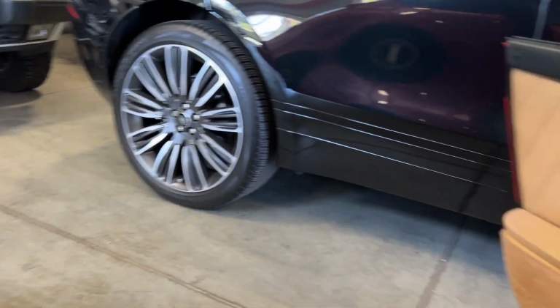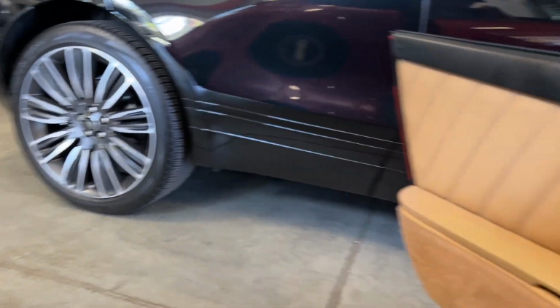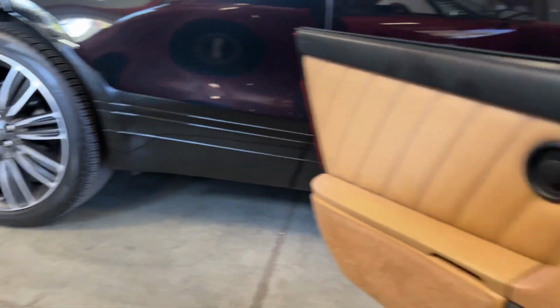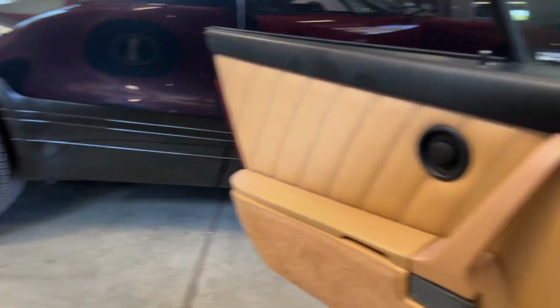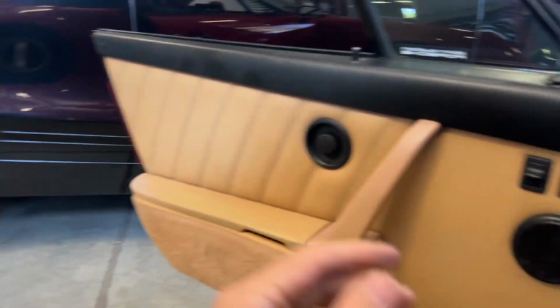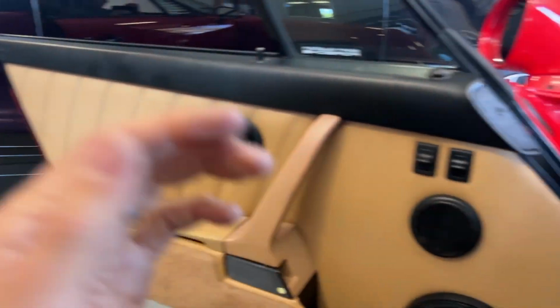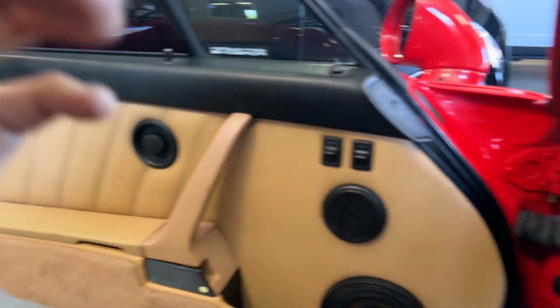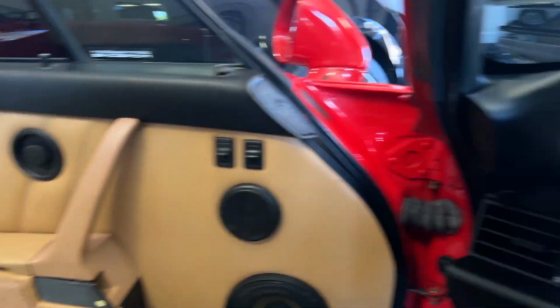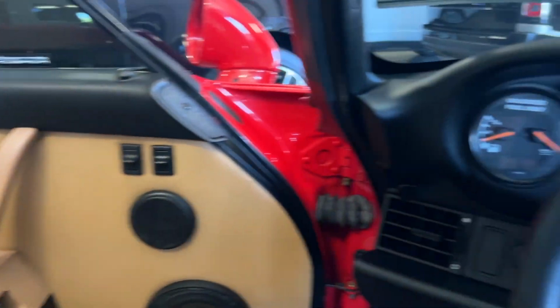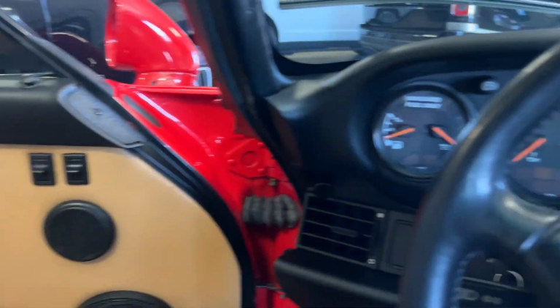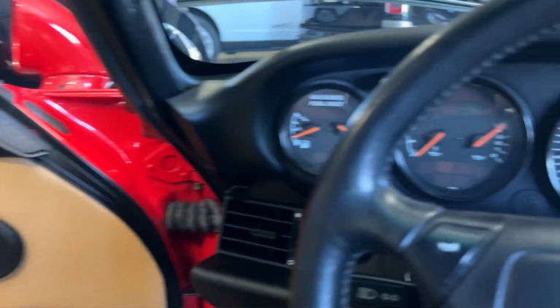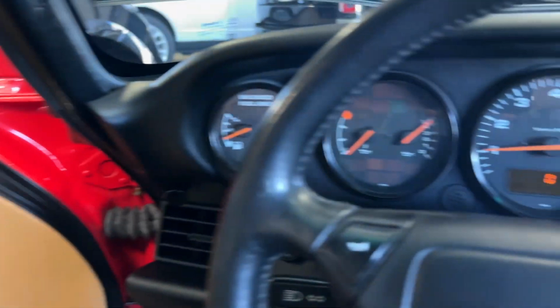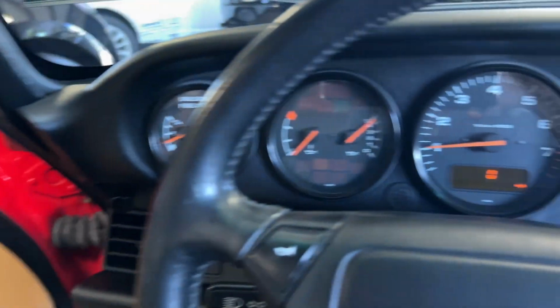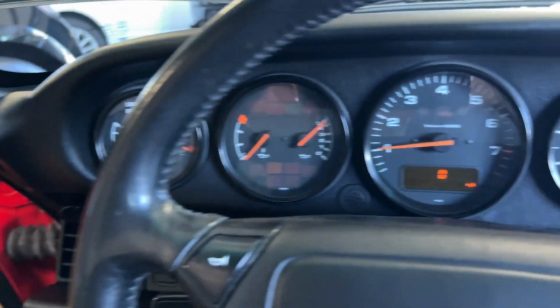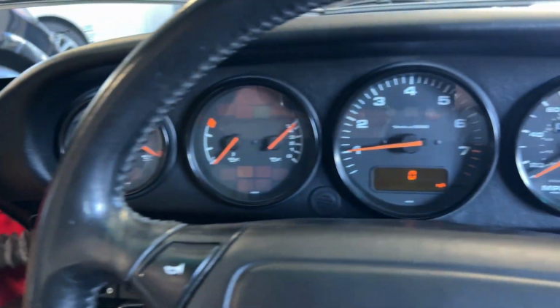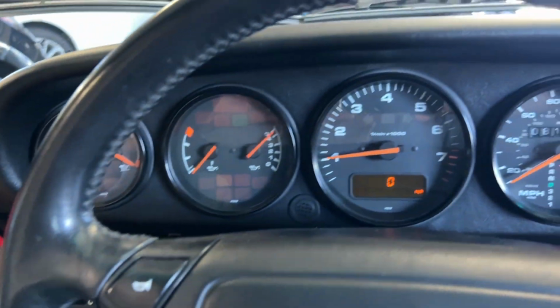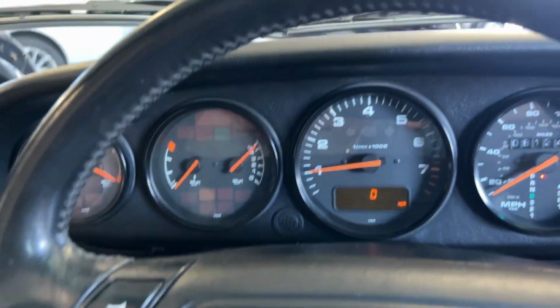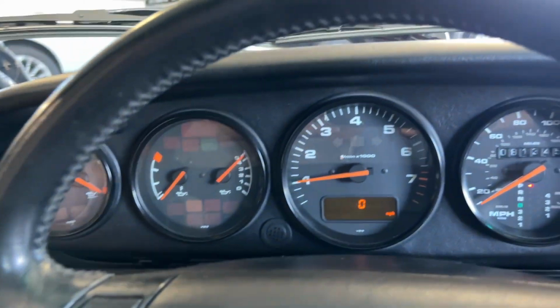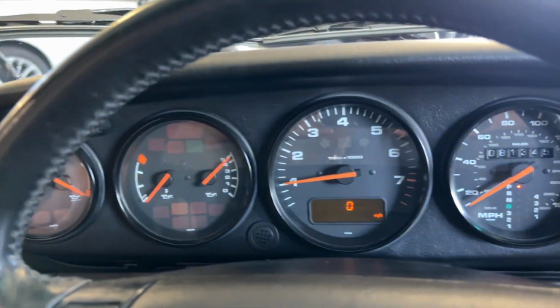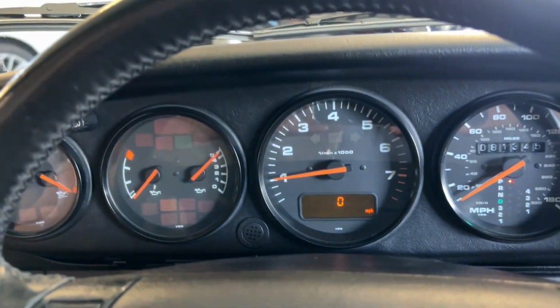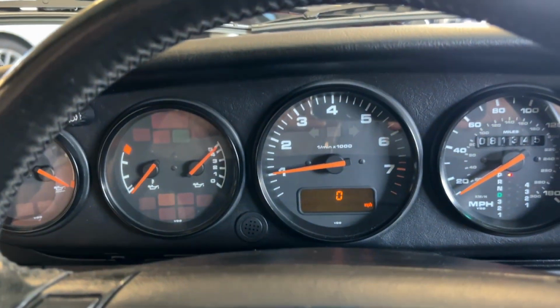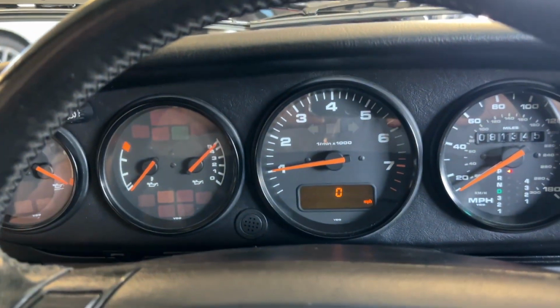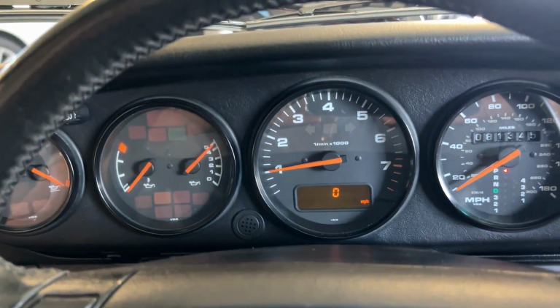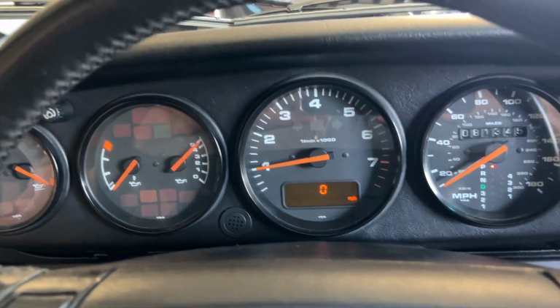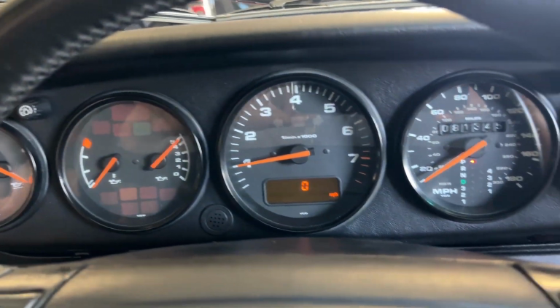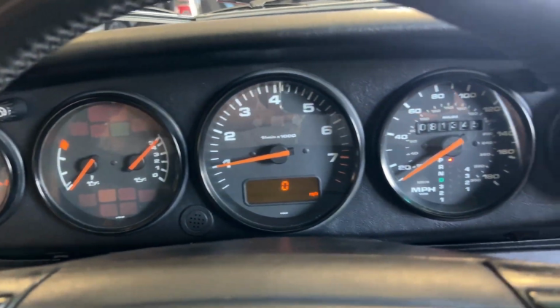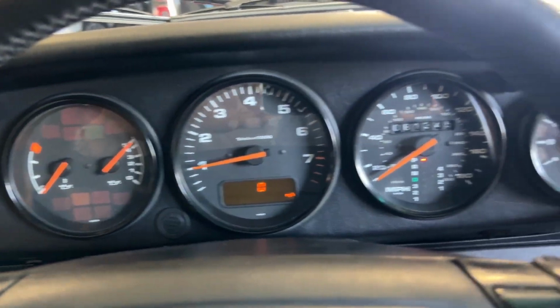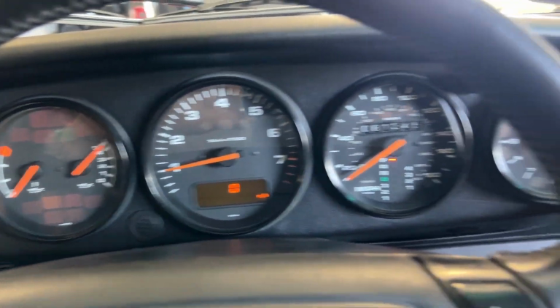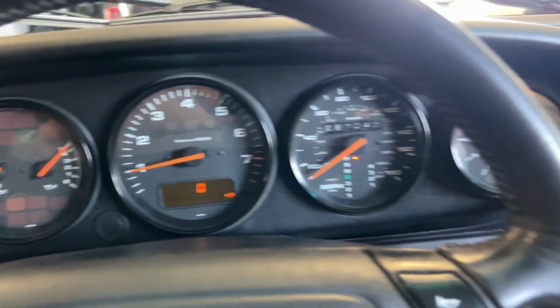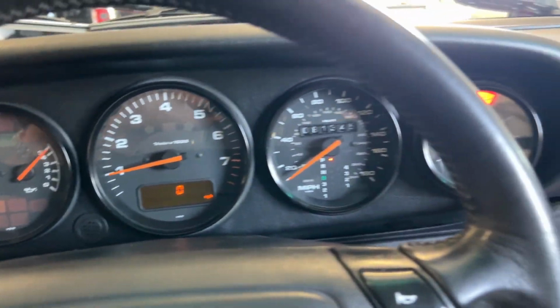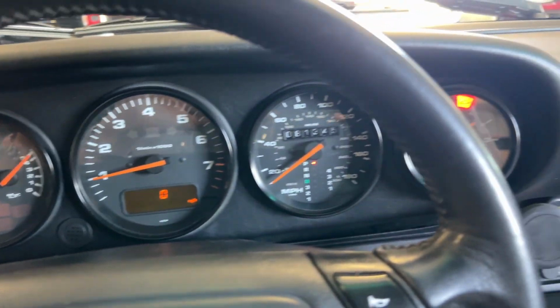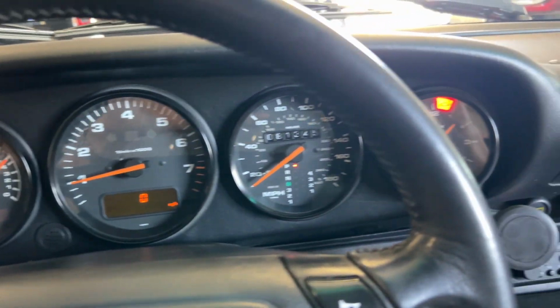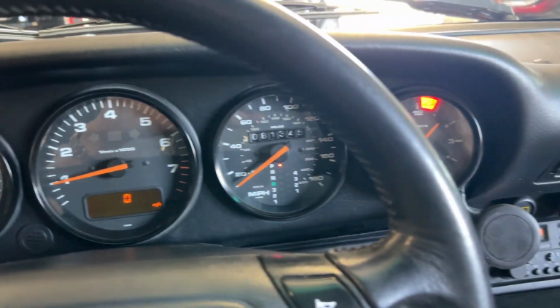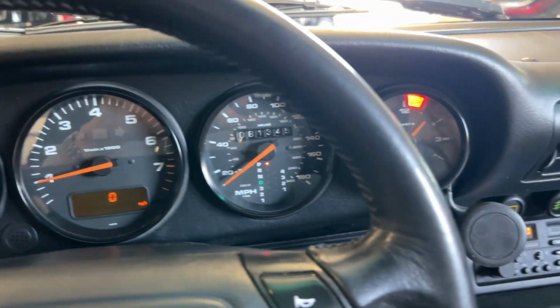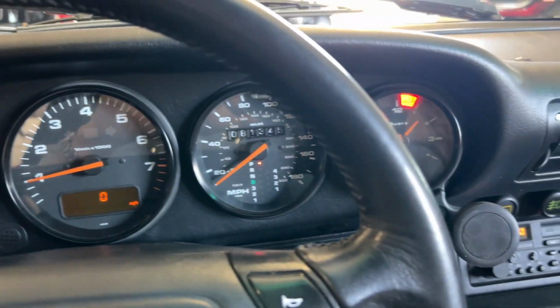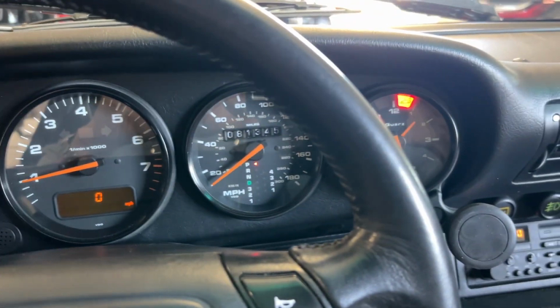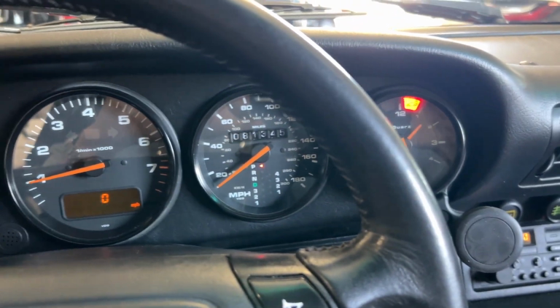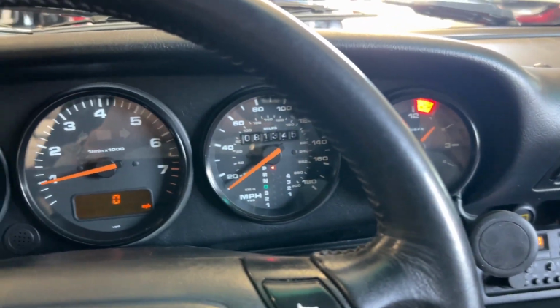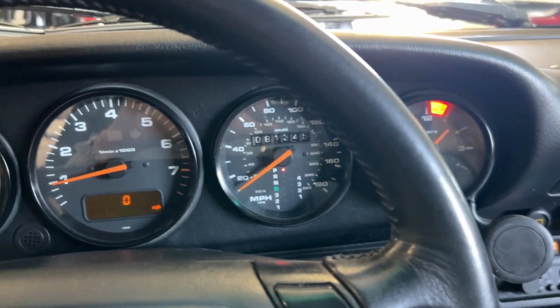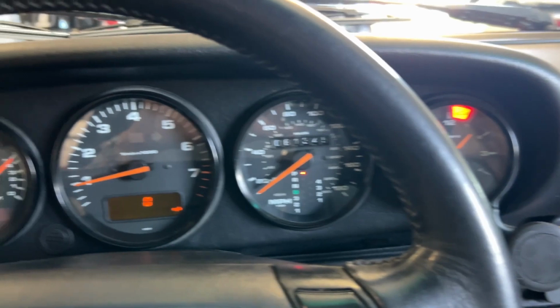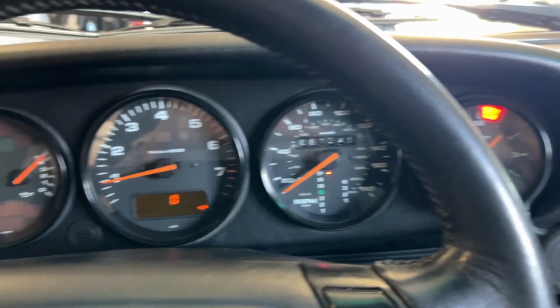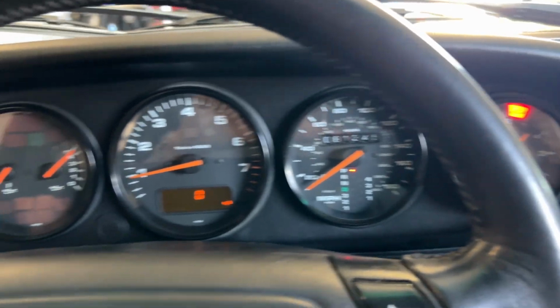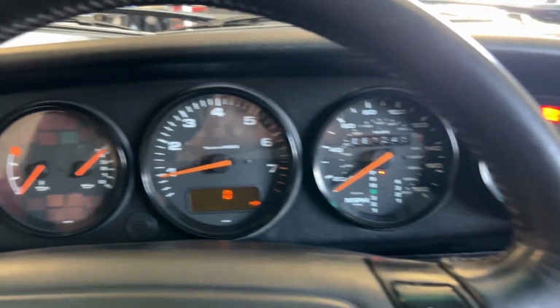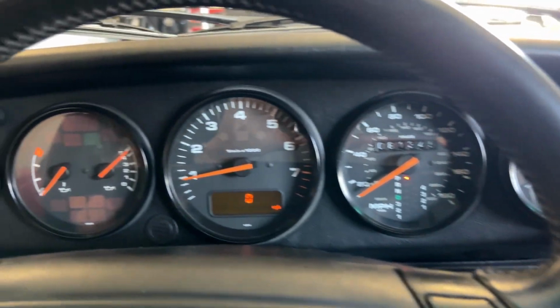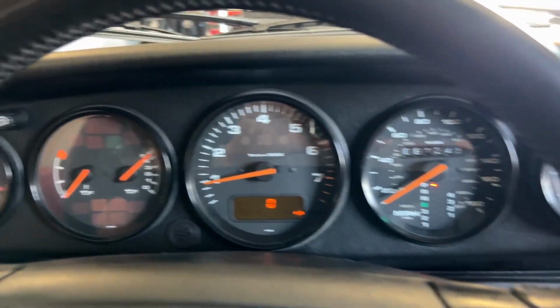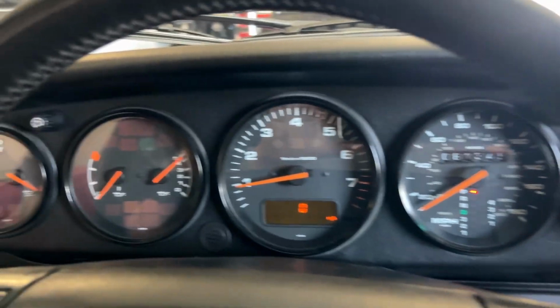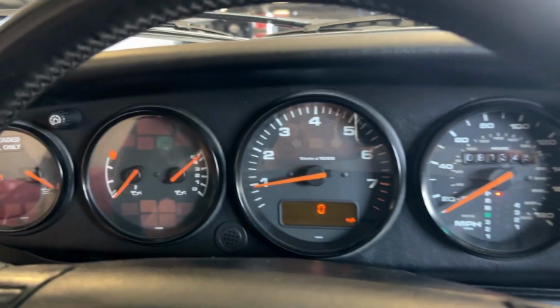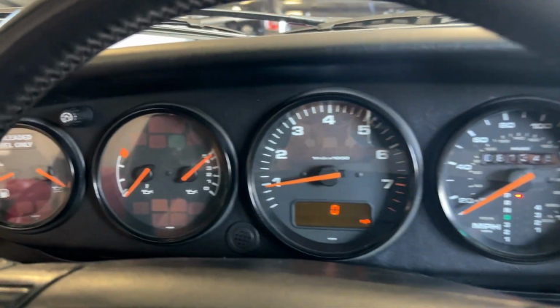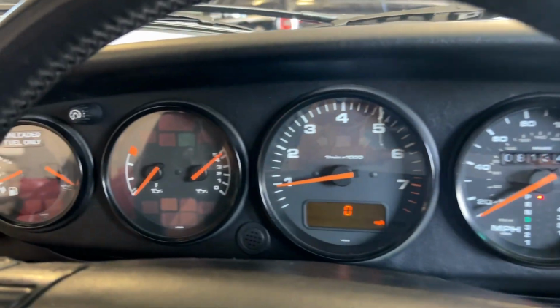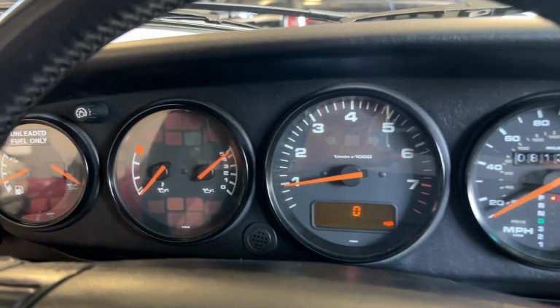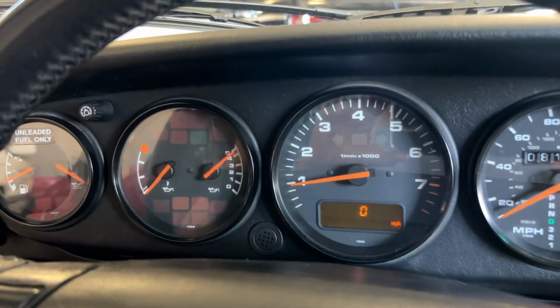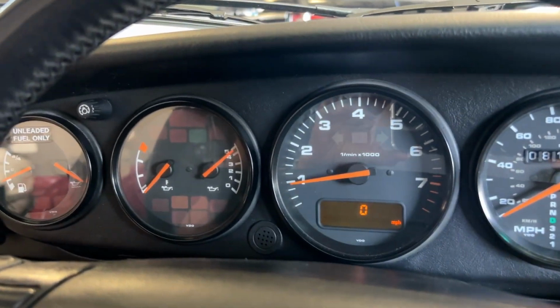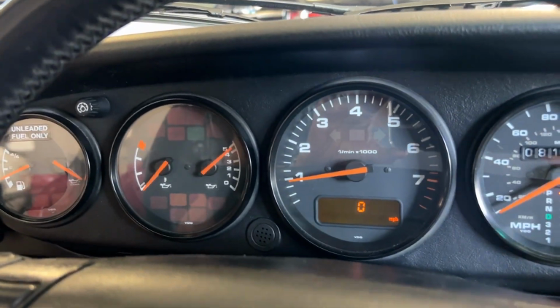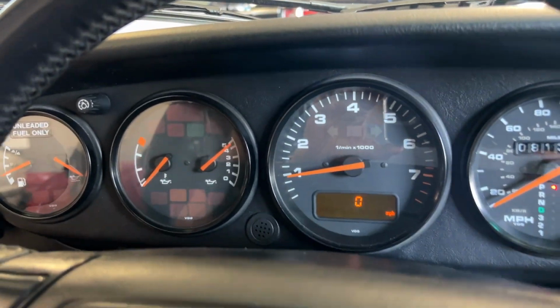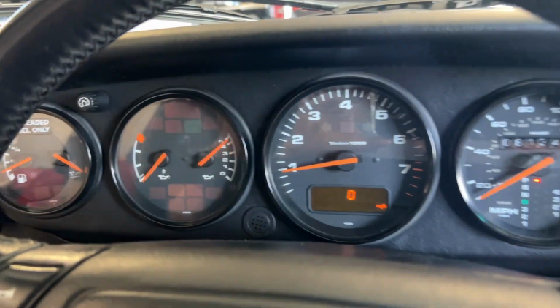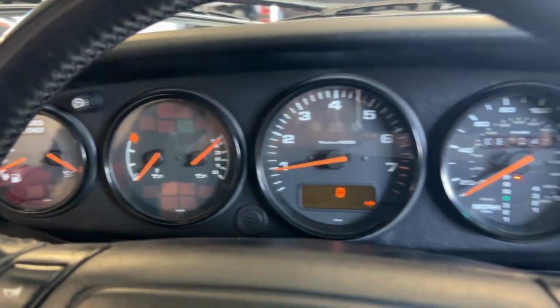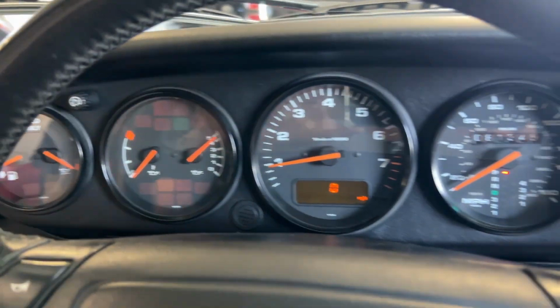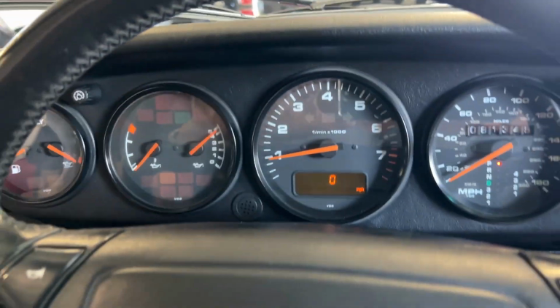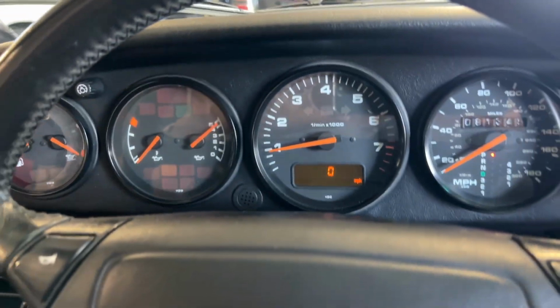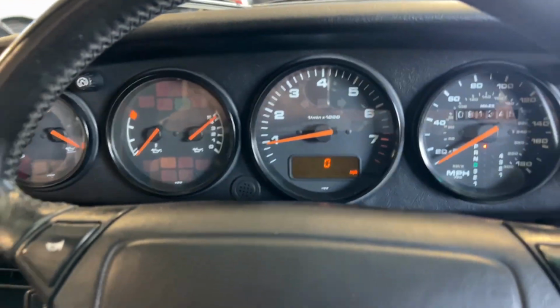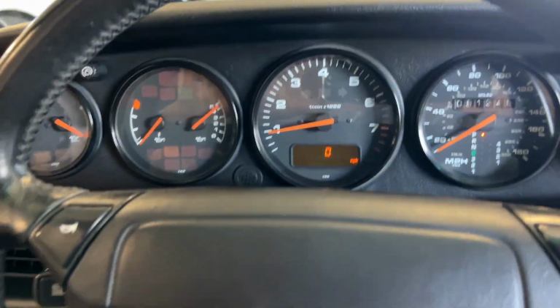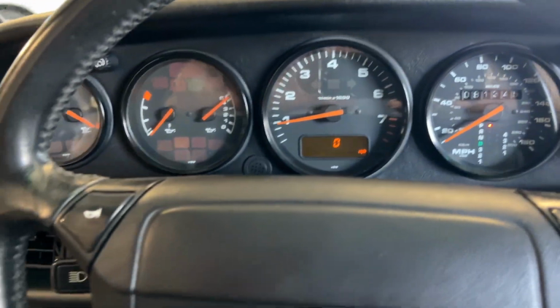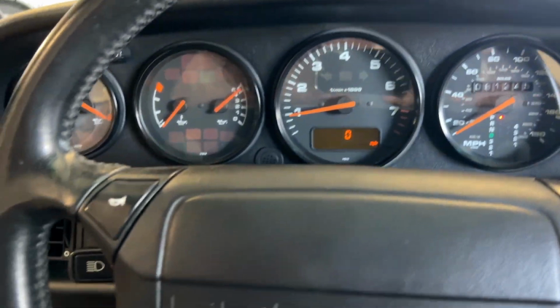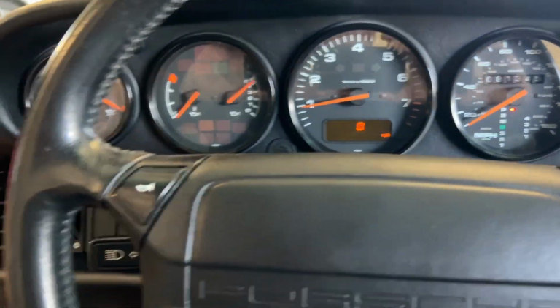Really fun when you're out driving it. Just cruising around town it's actually fairly quiet, but when you get on it, it sounds great. There you go.